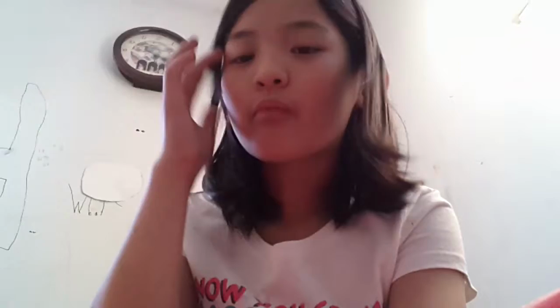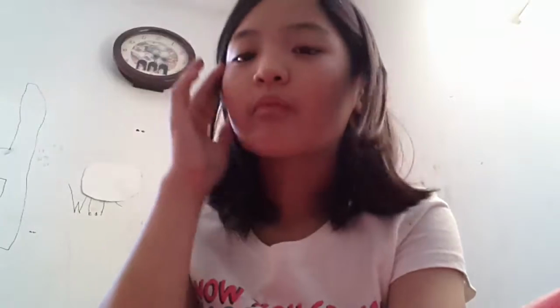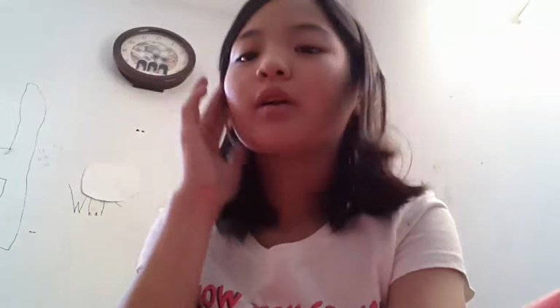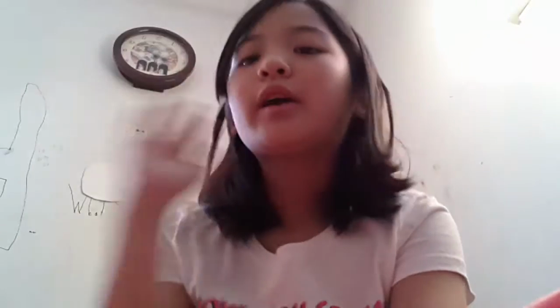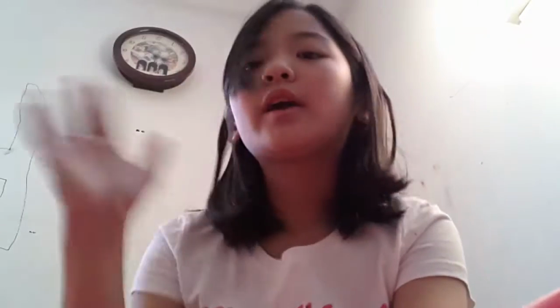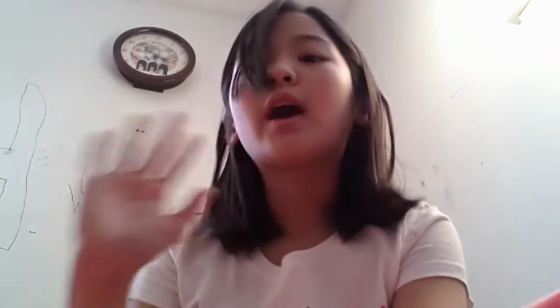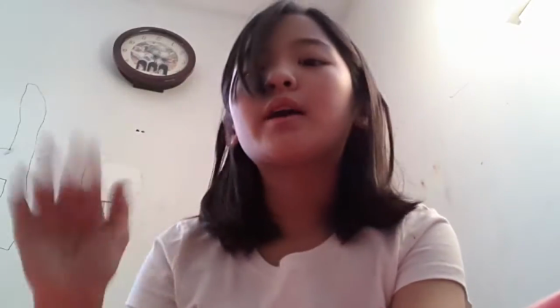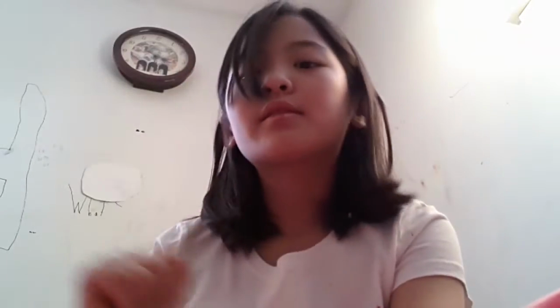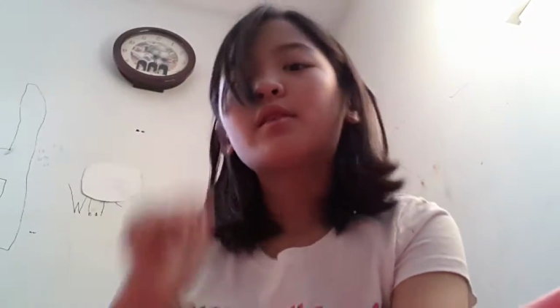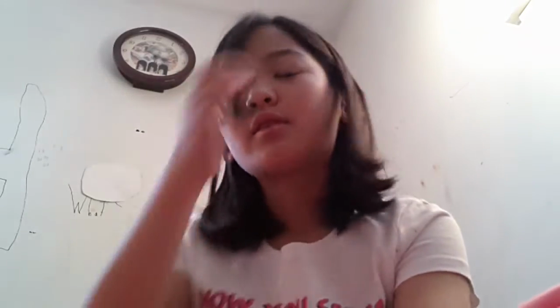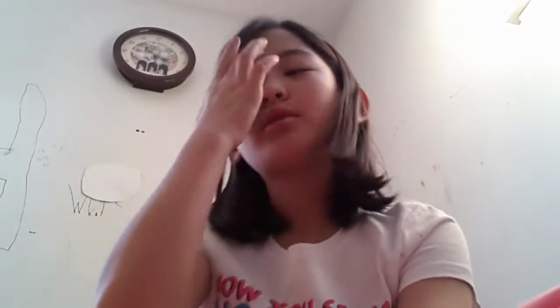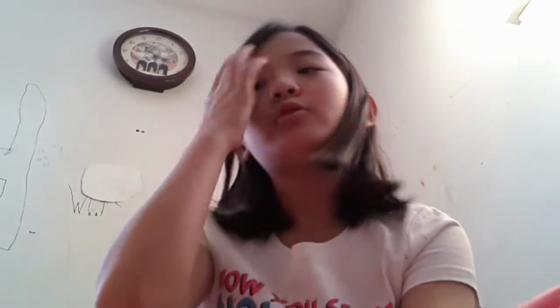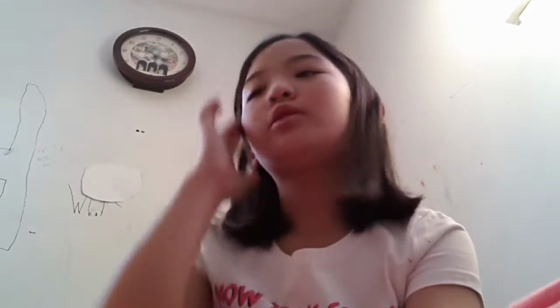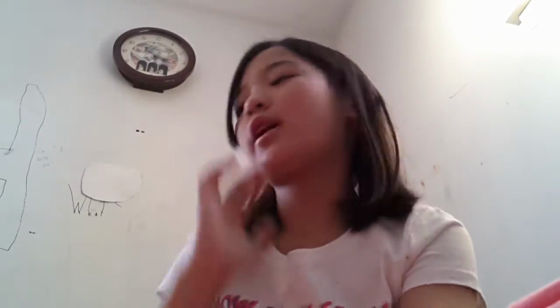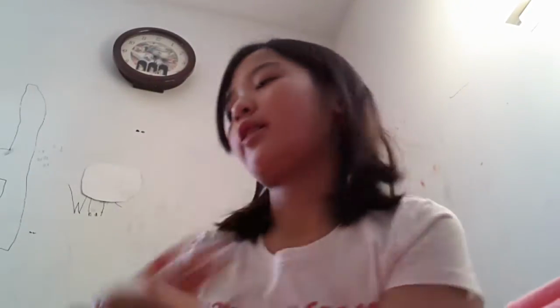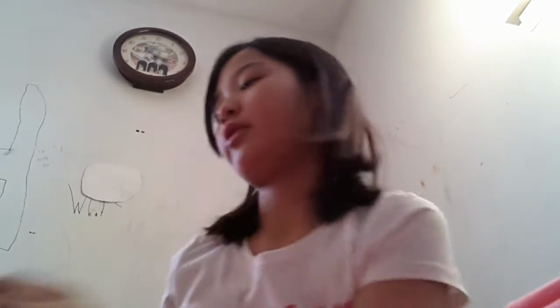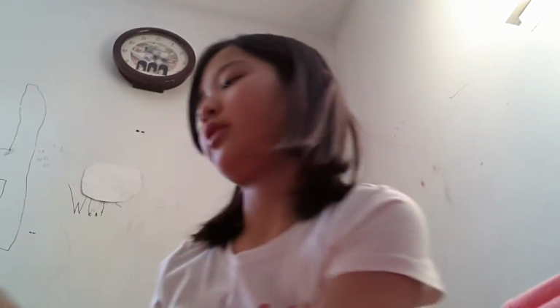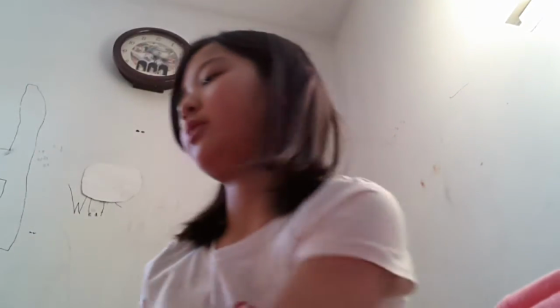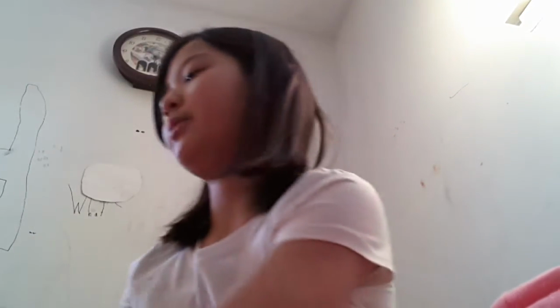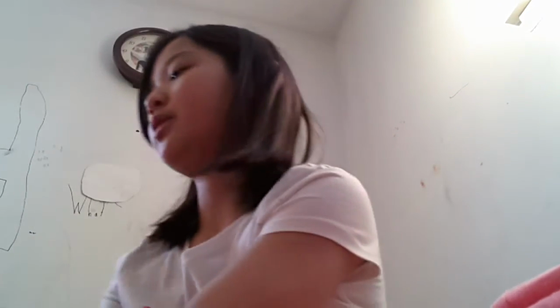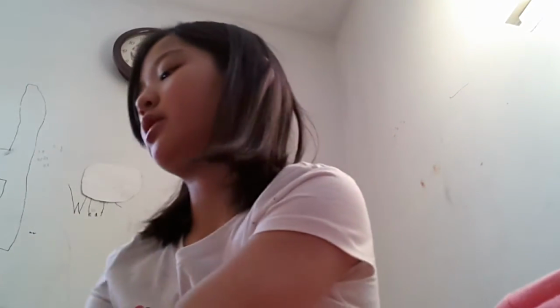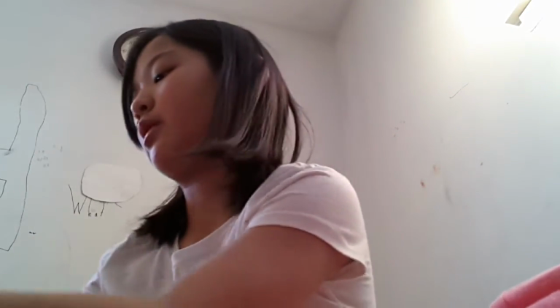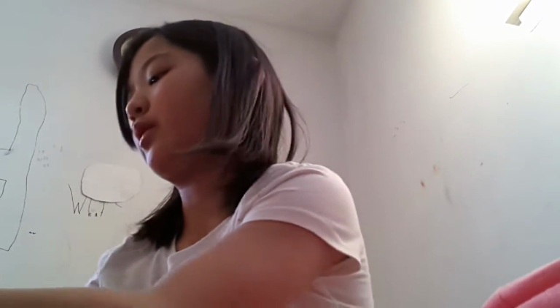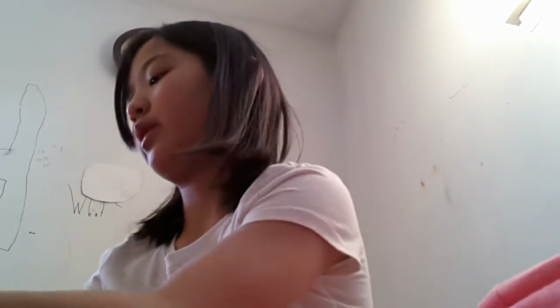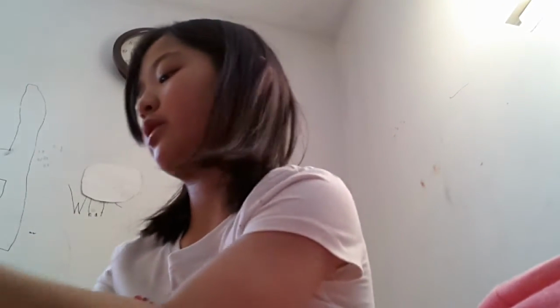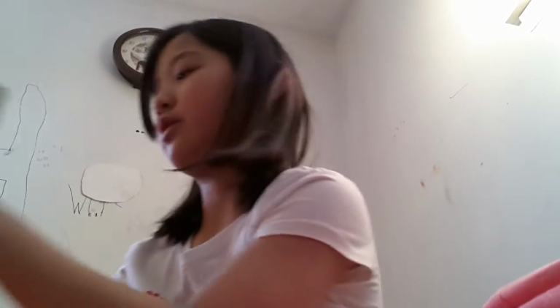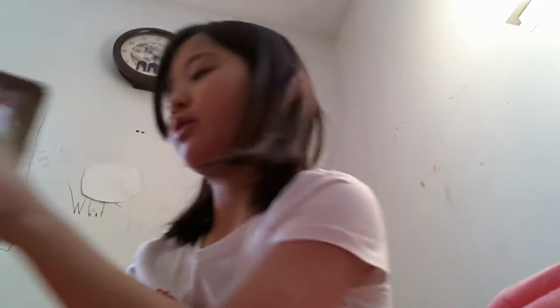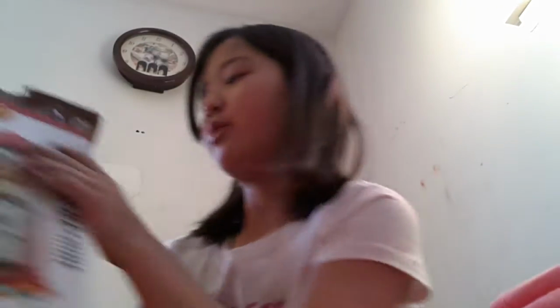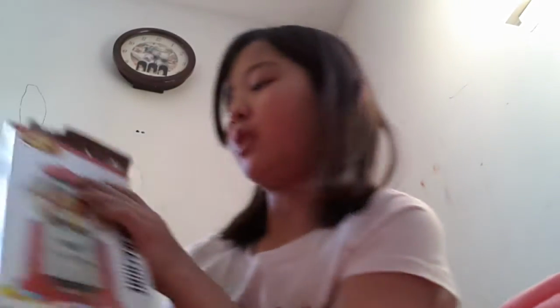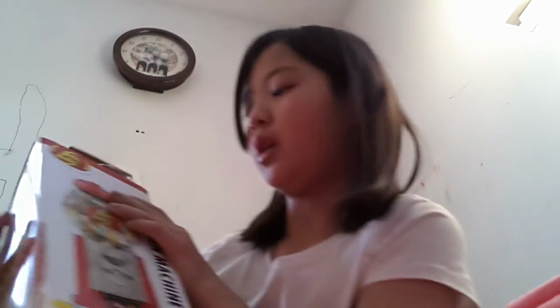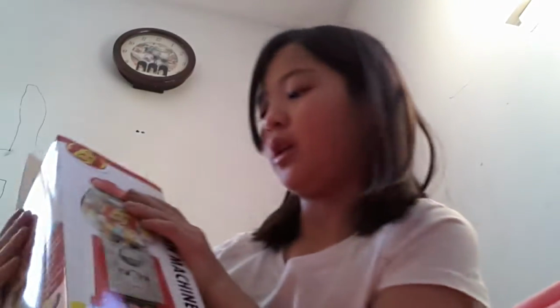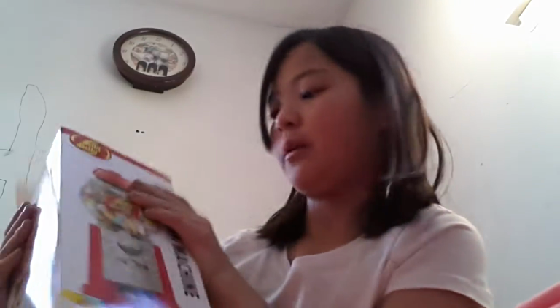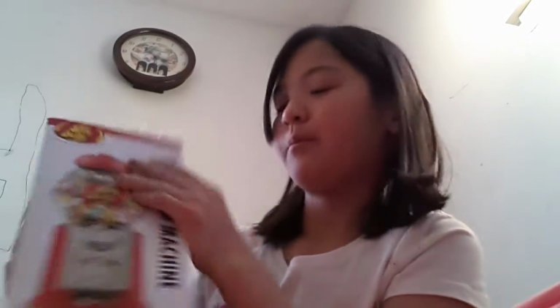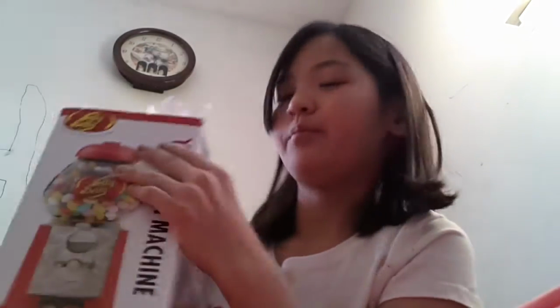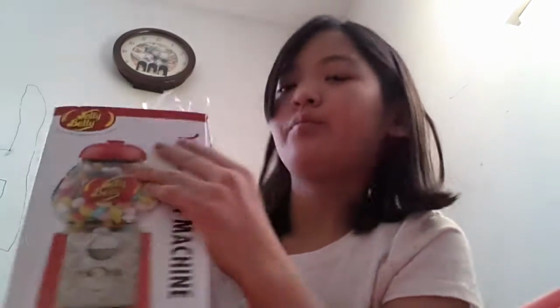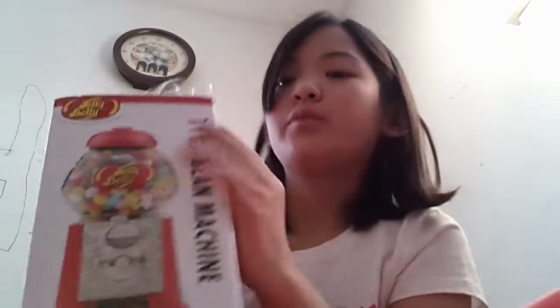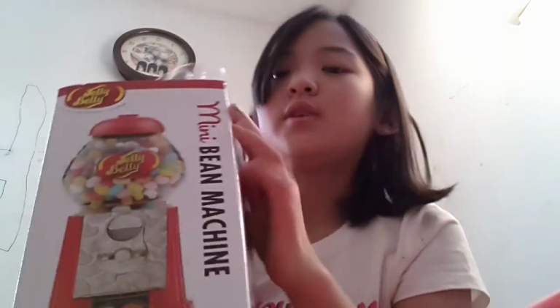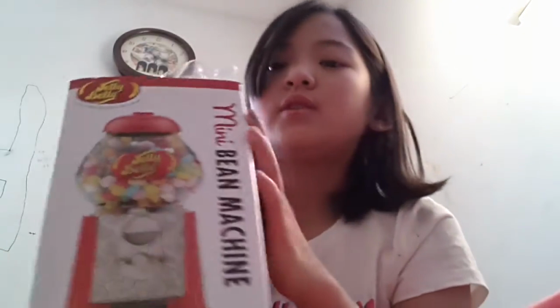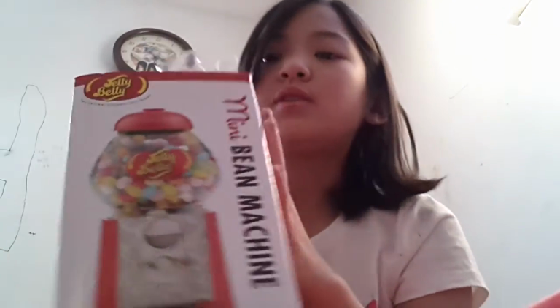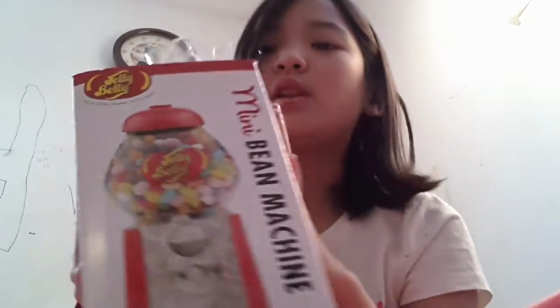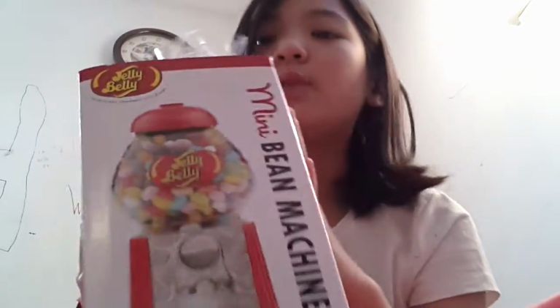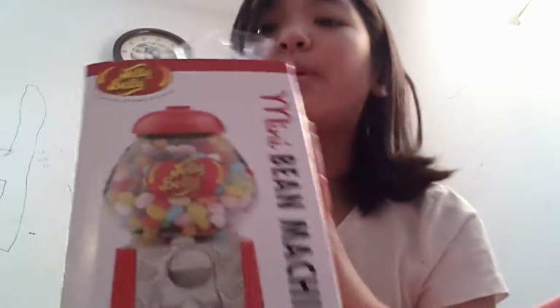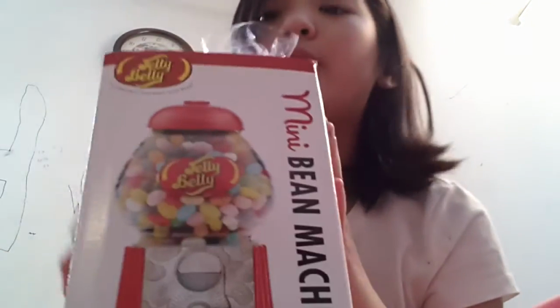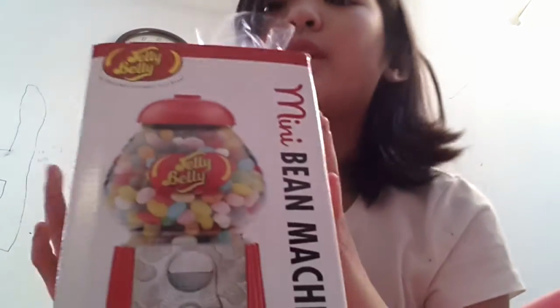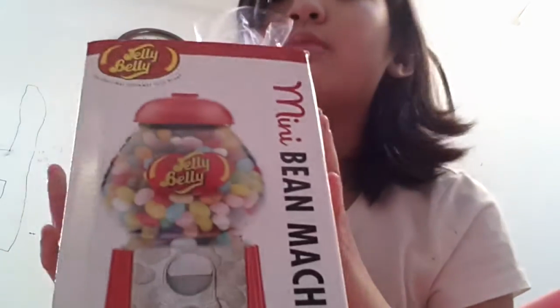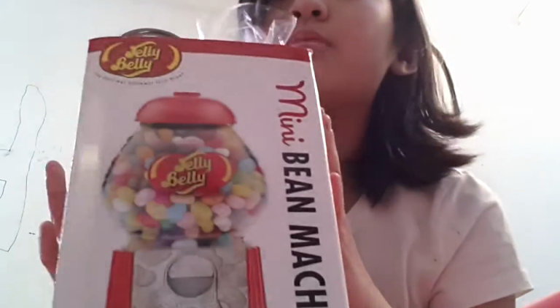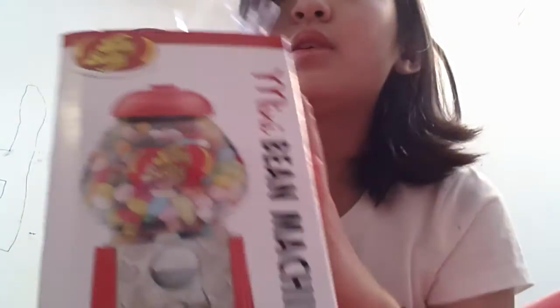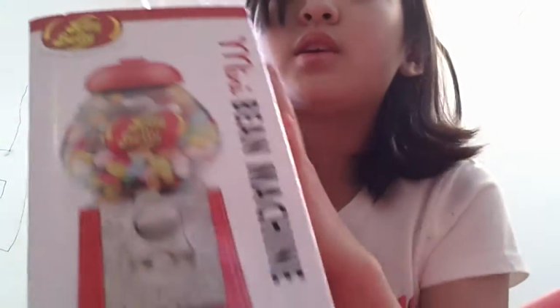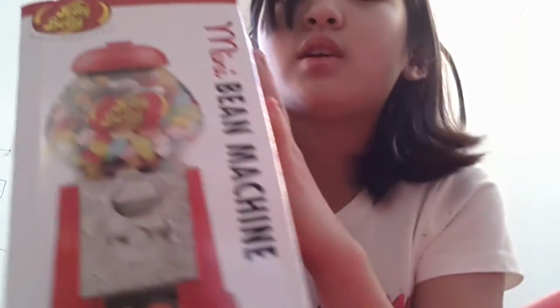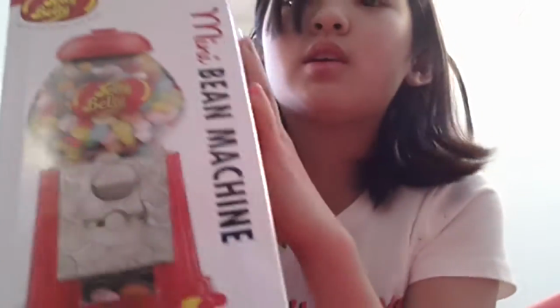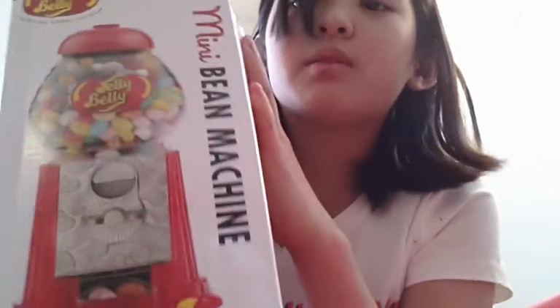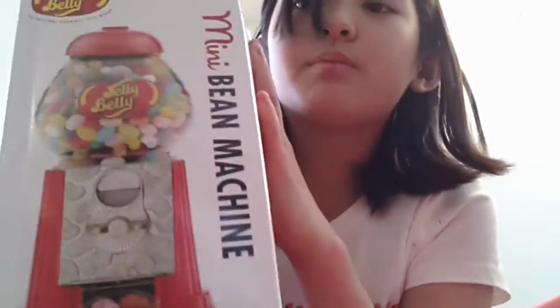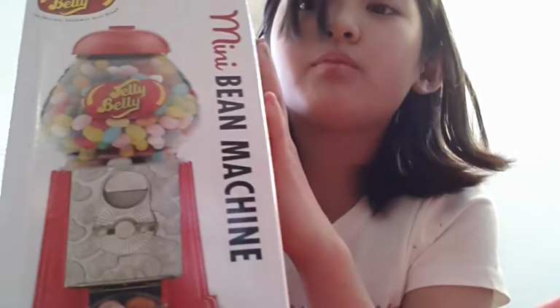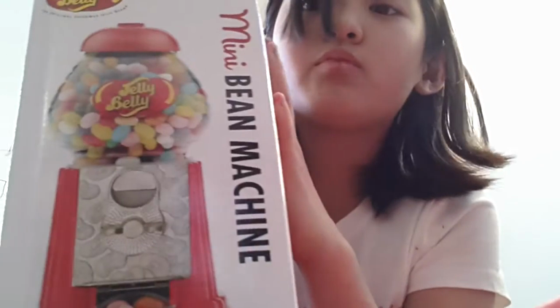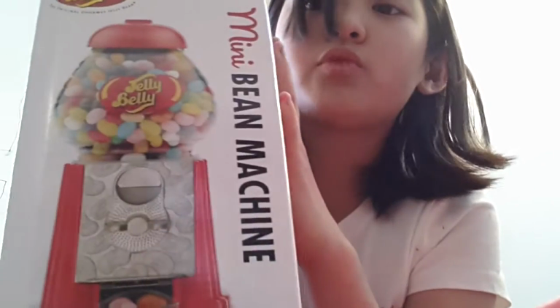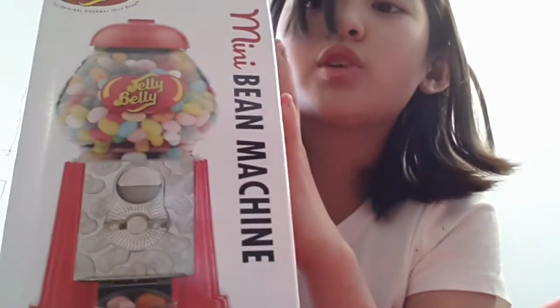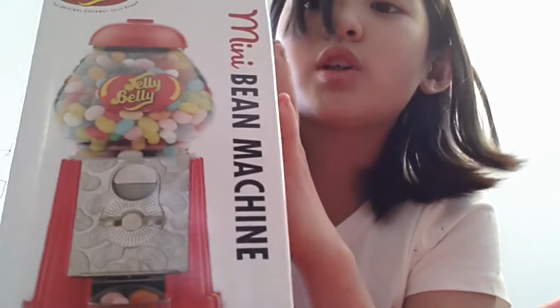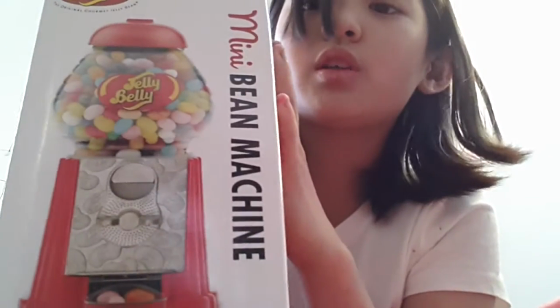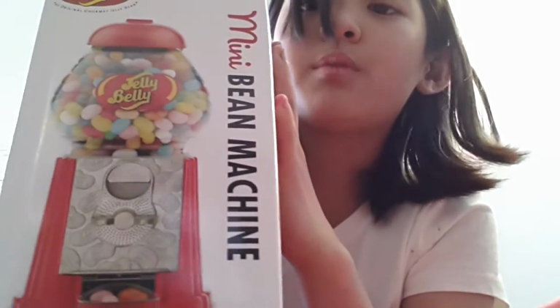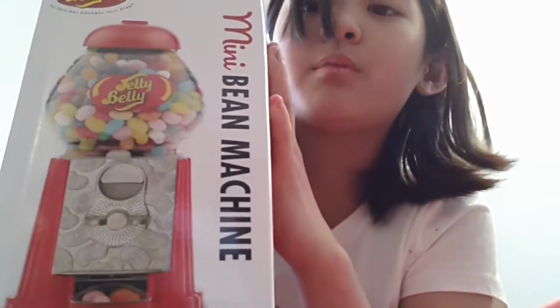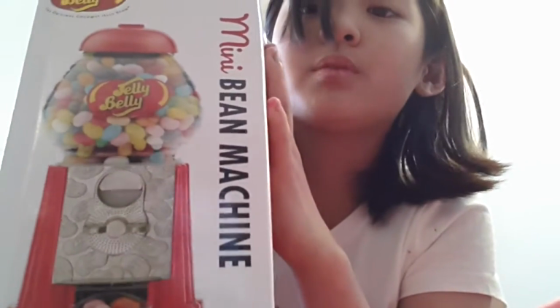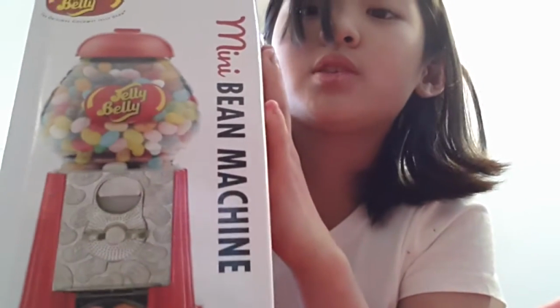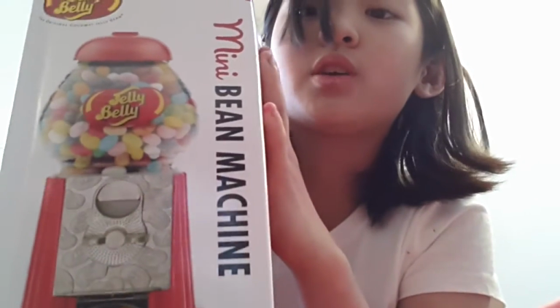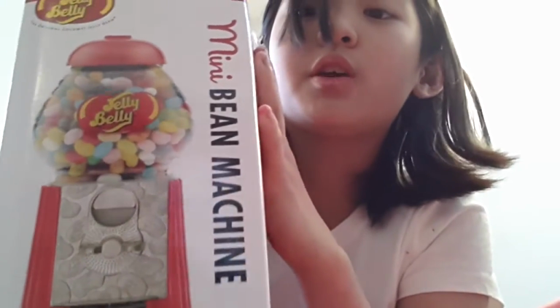Hey guys, so today I'm going to be showing you the Jelly Belly mini jelly bean machine.